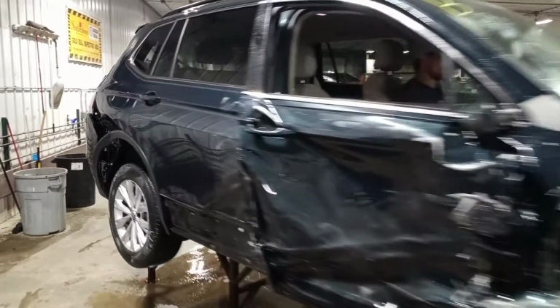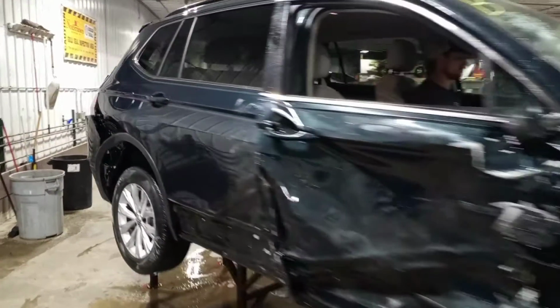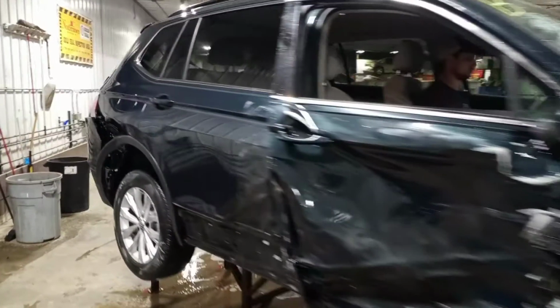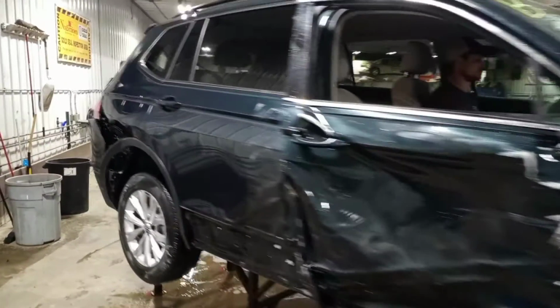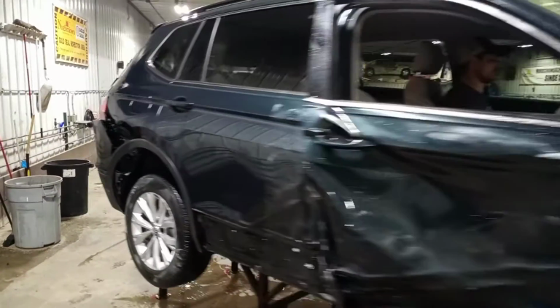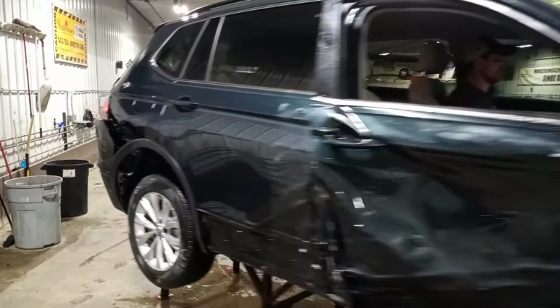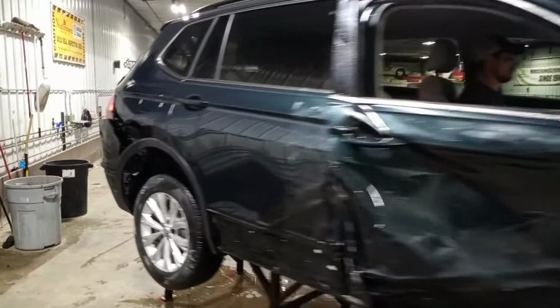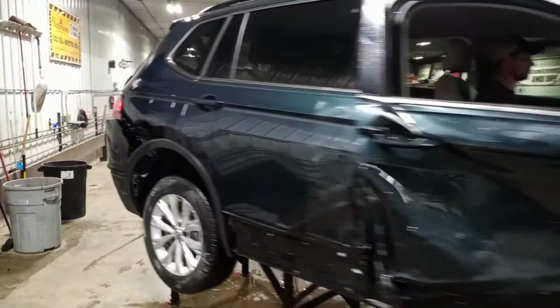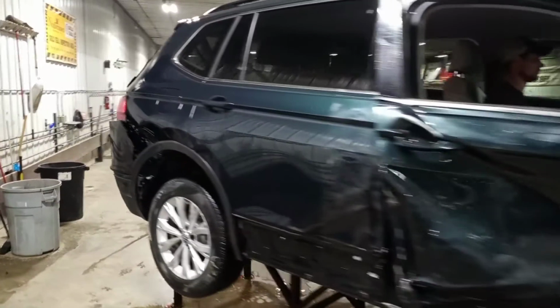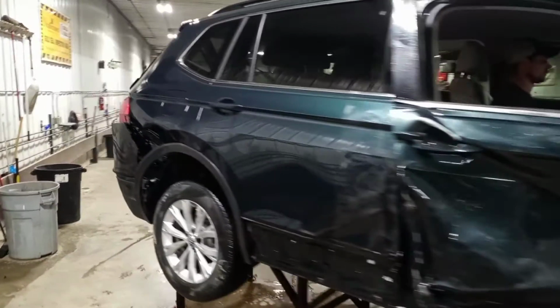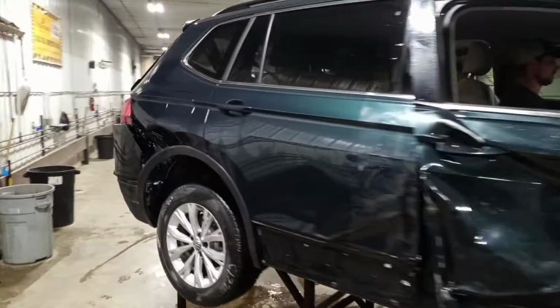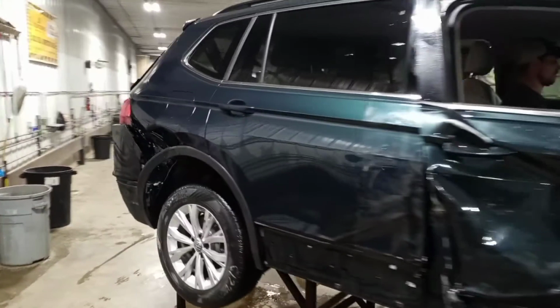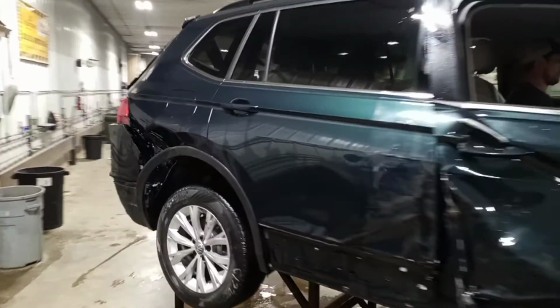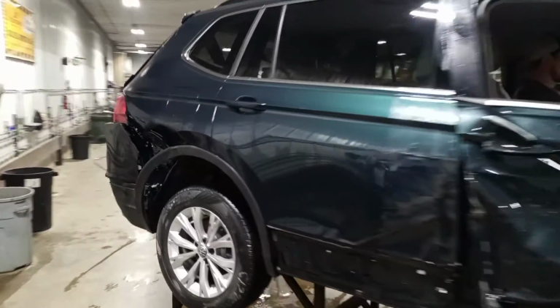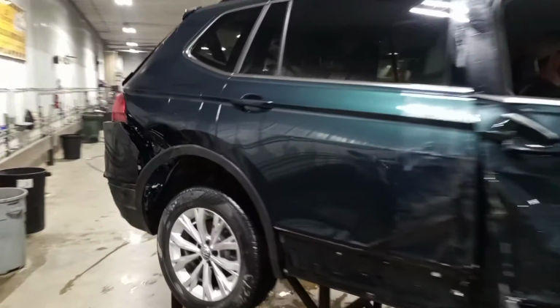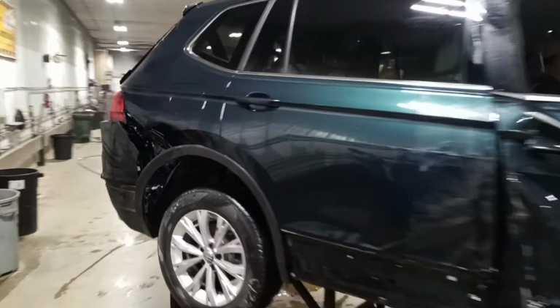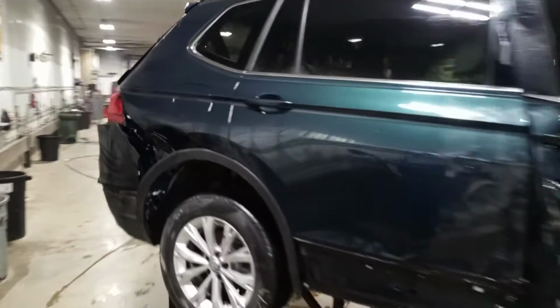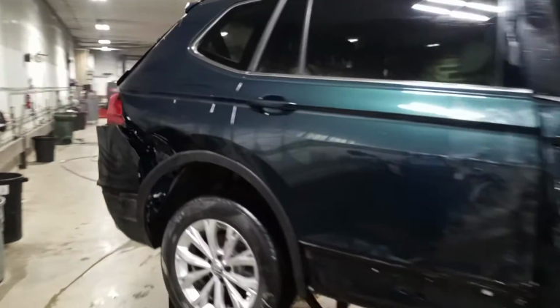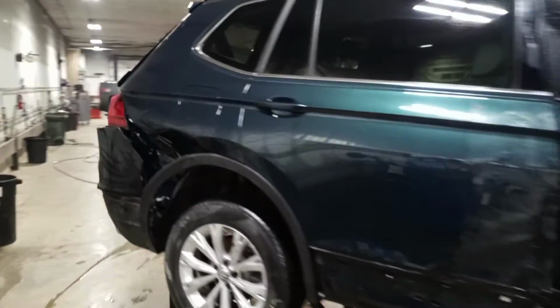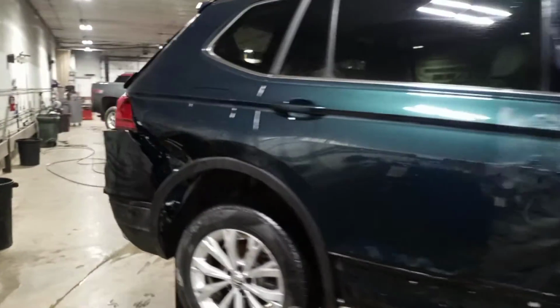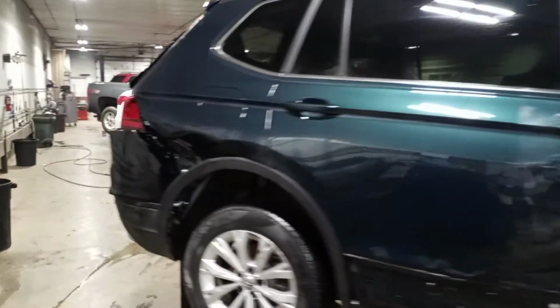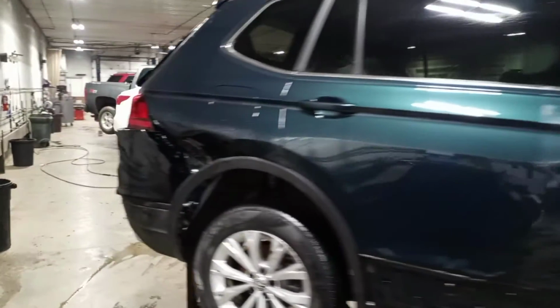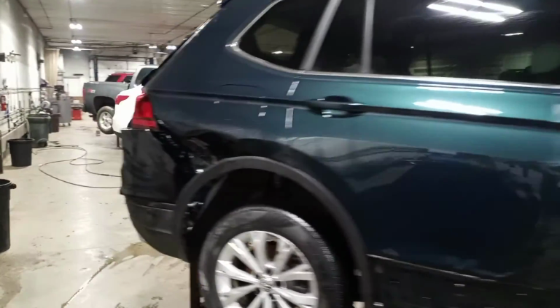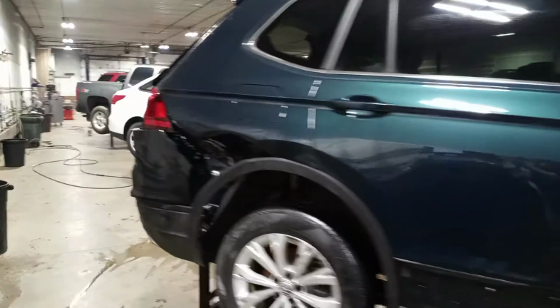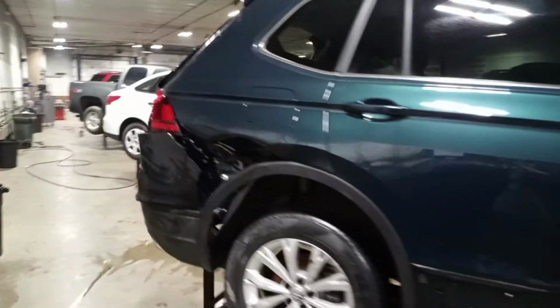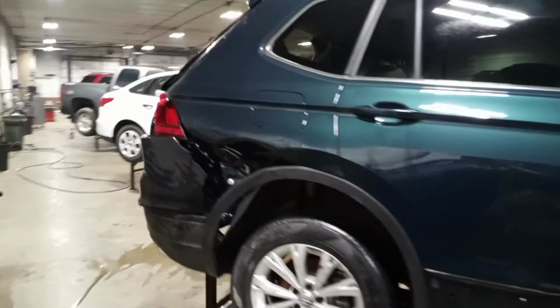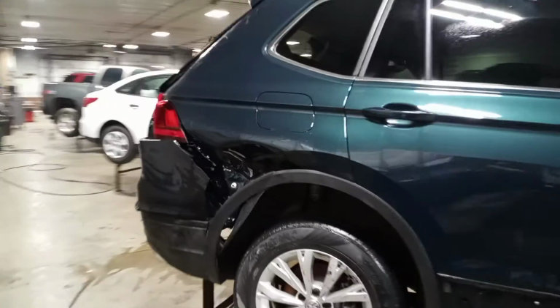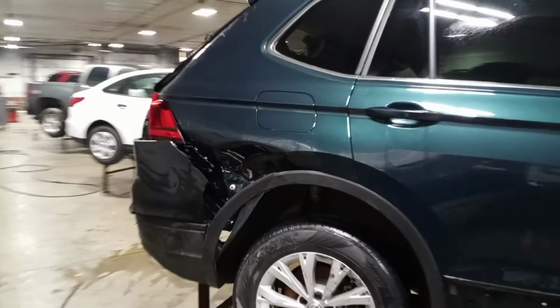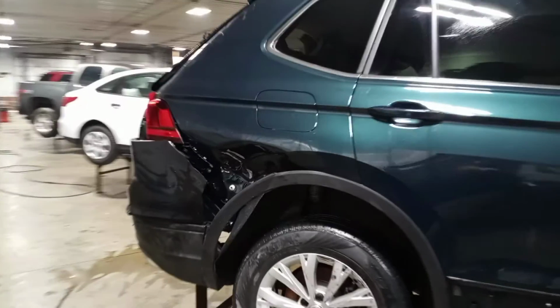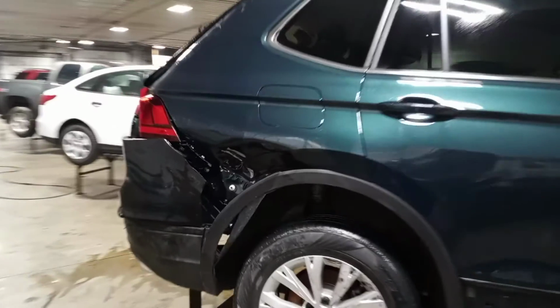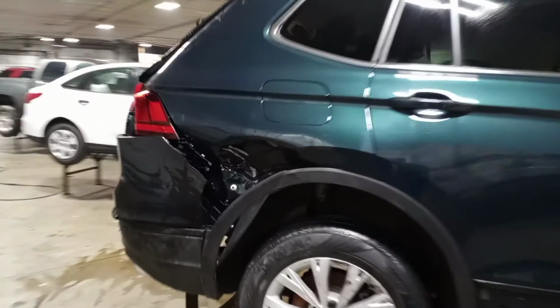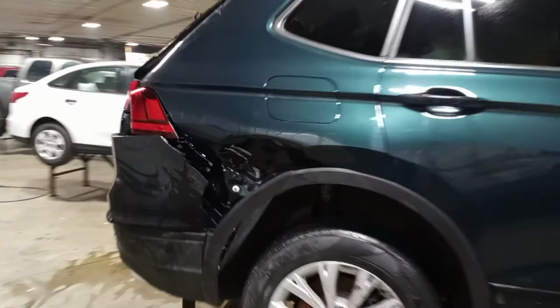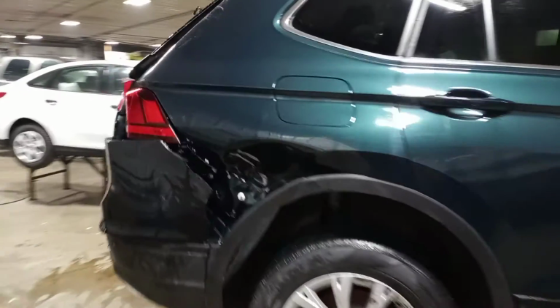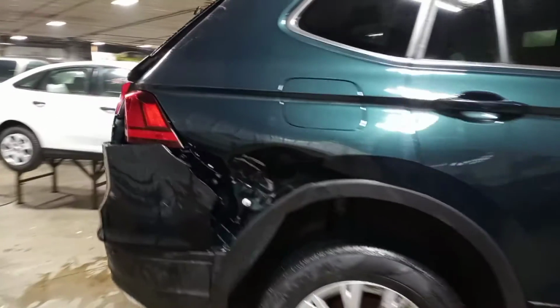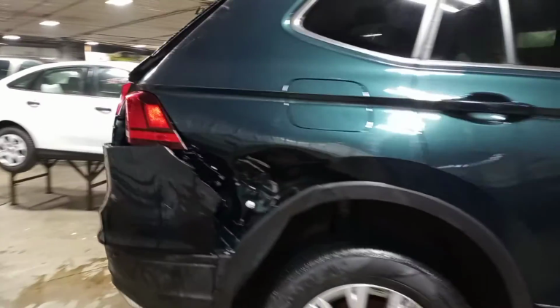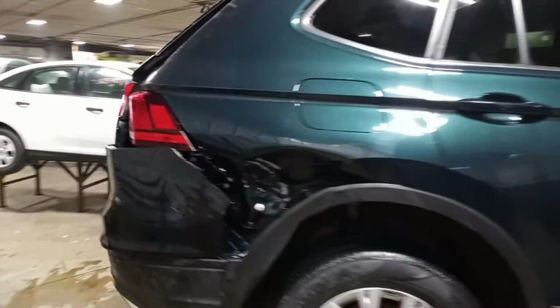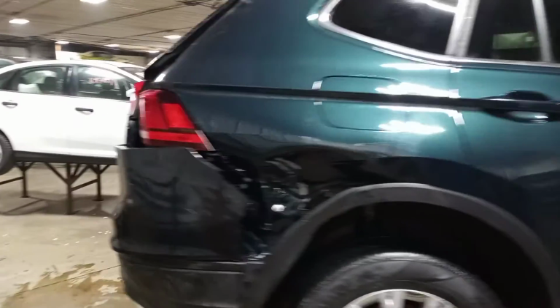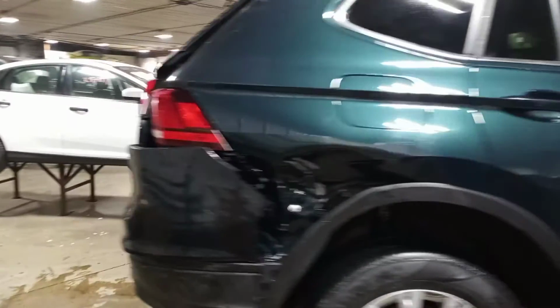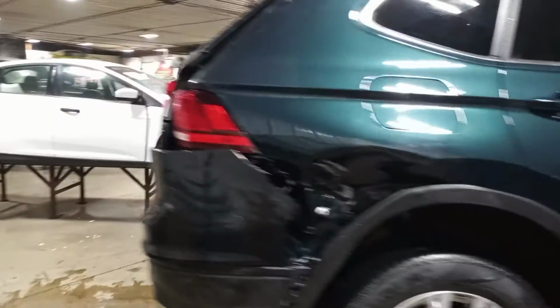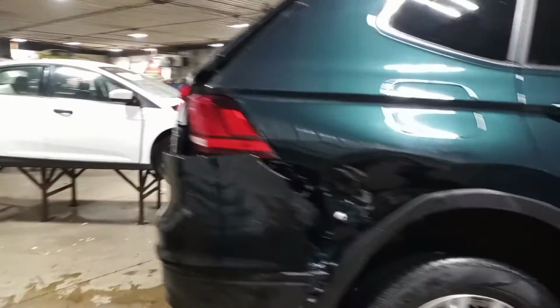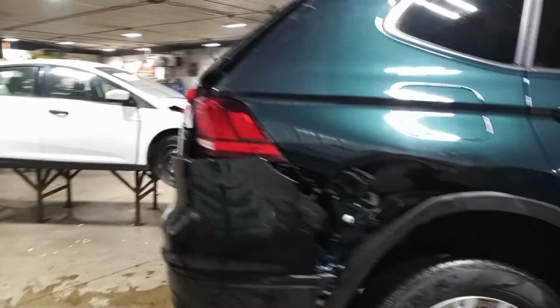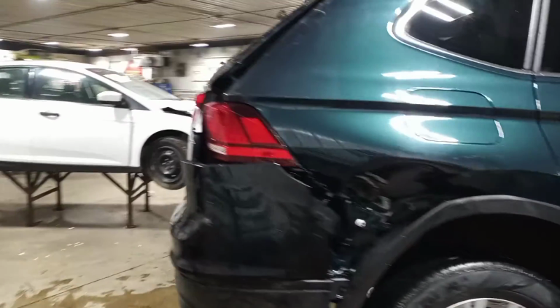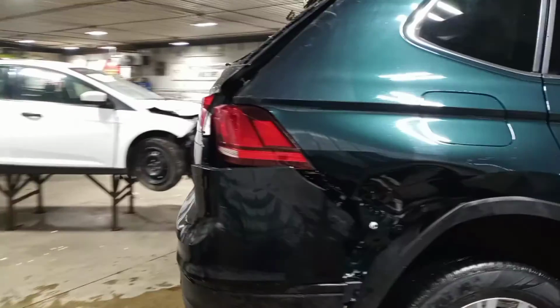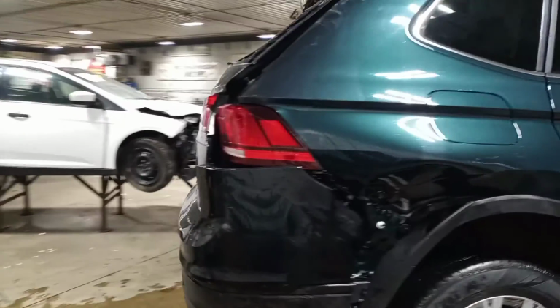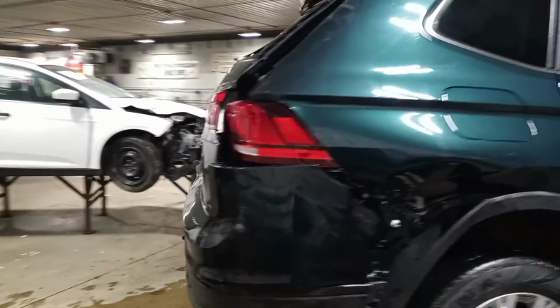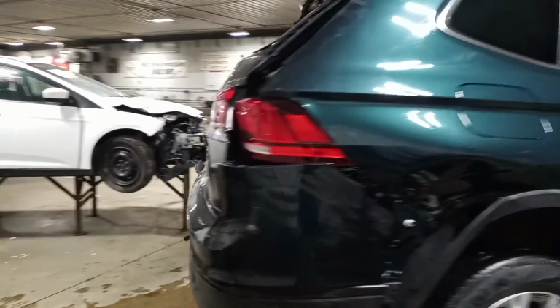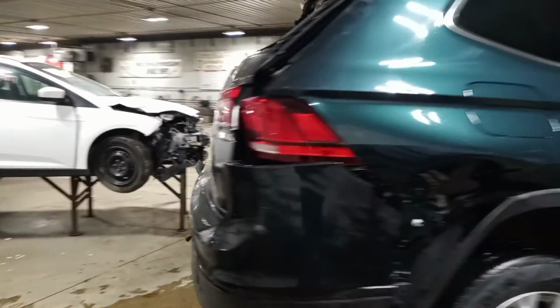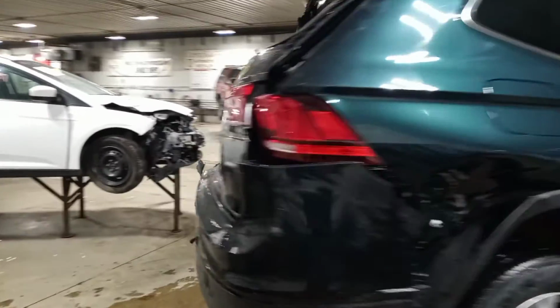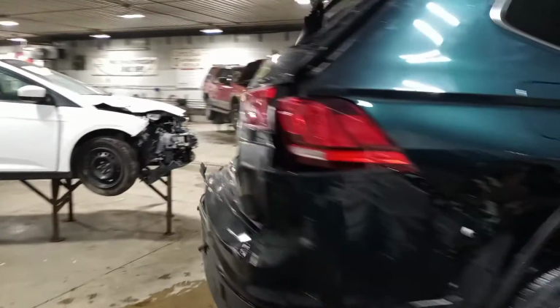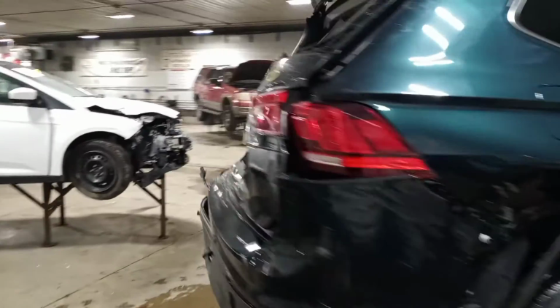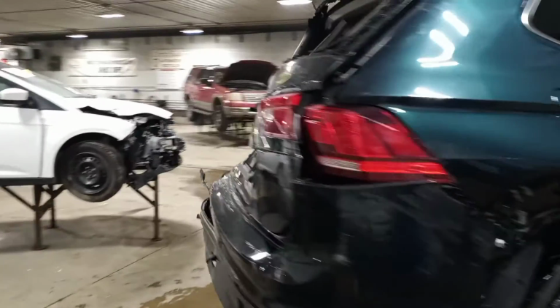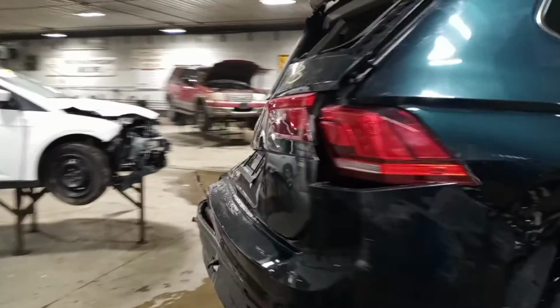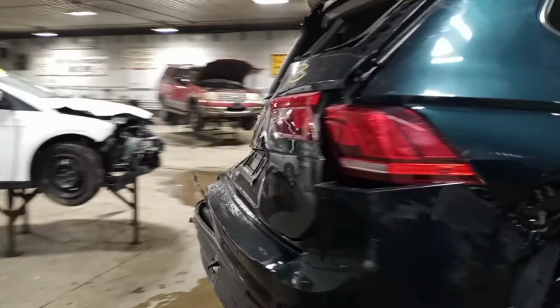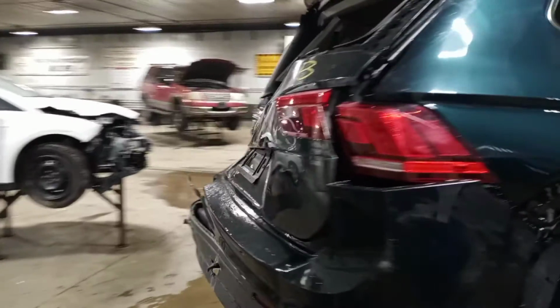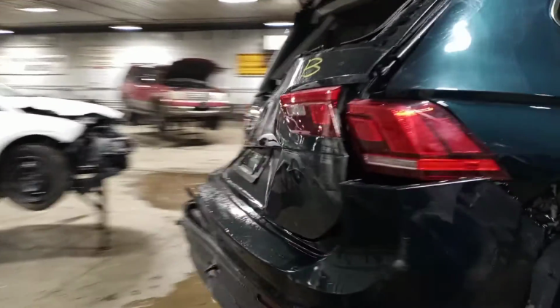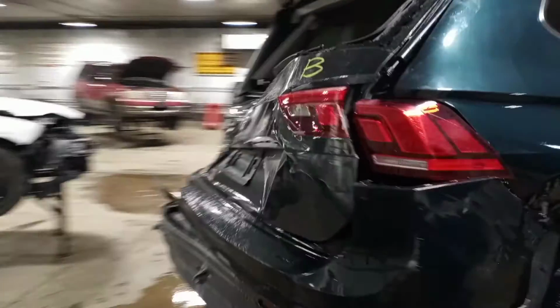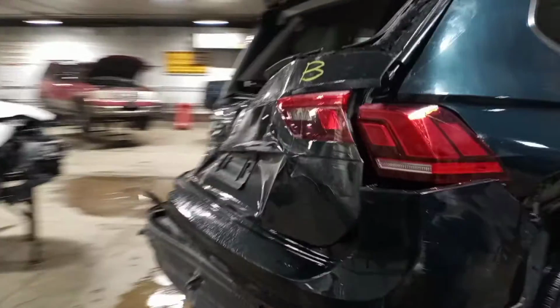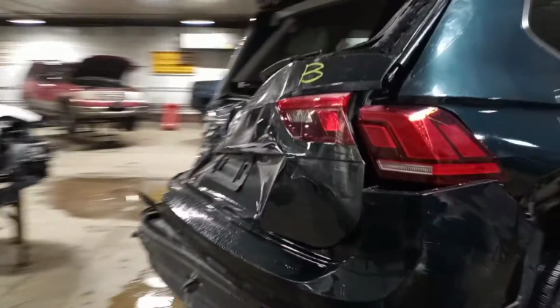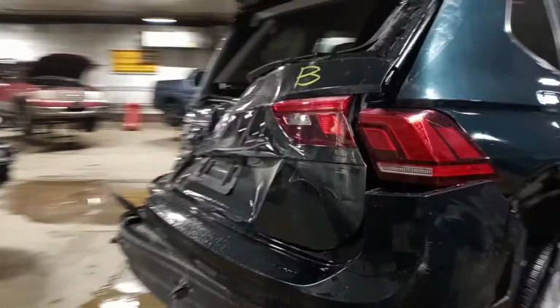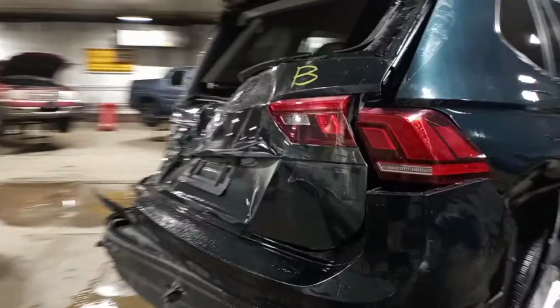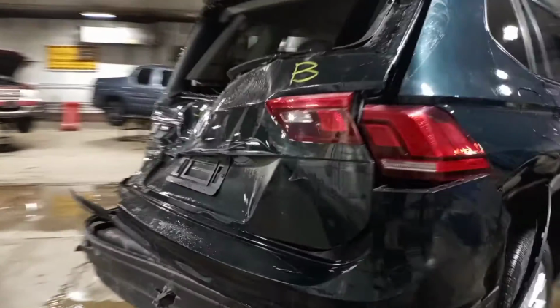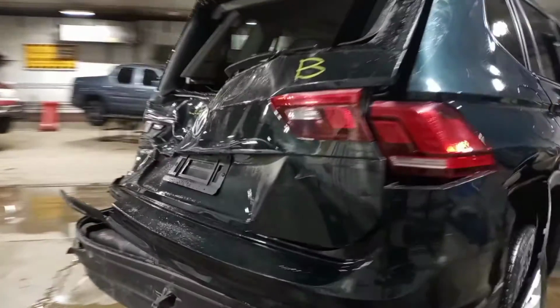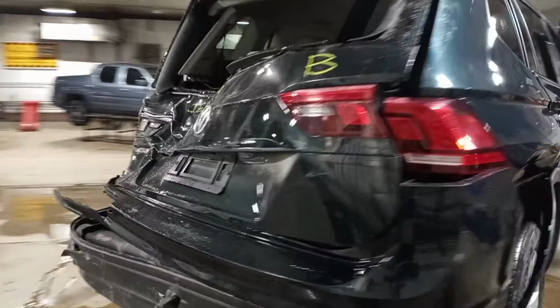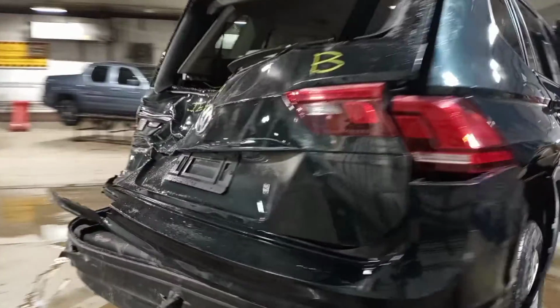Does run and drive. There is also some damage to the right rear quarter and some damage to the left rear quarter.